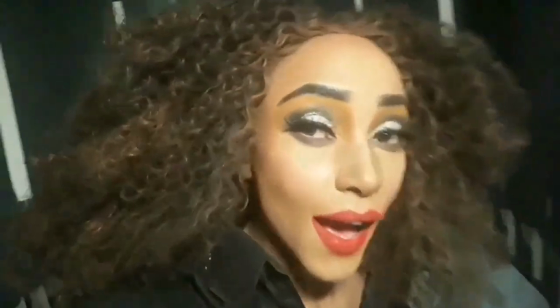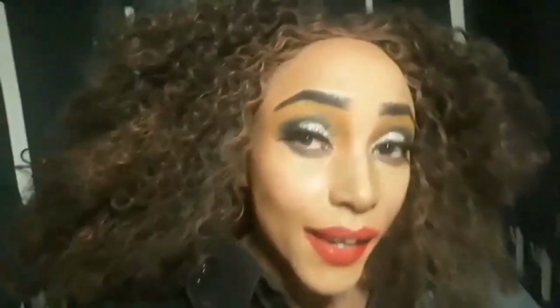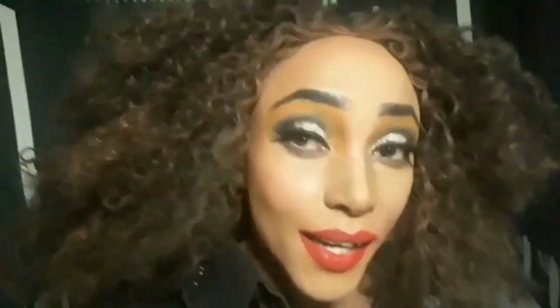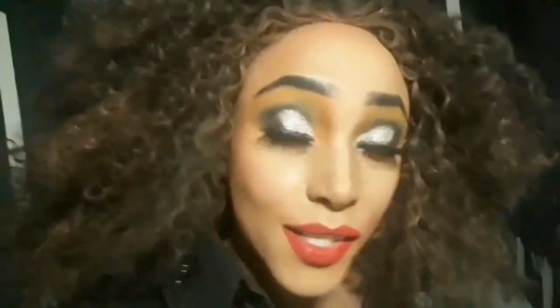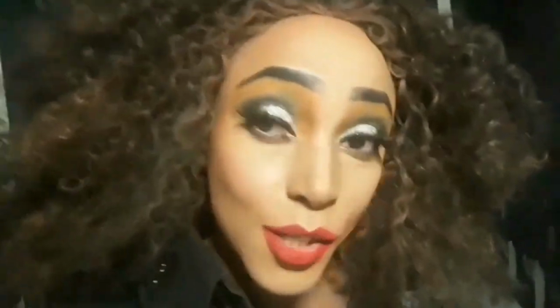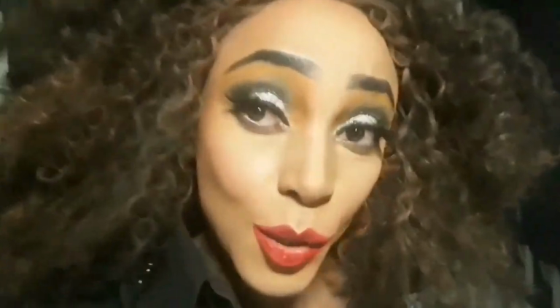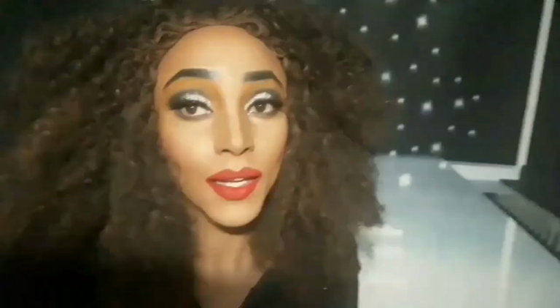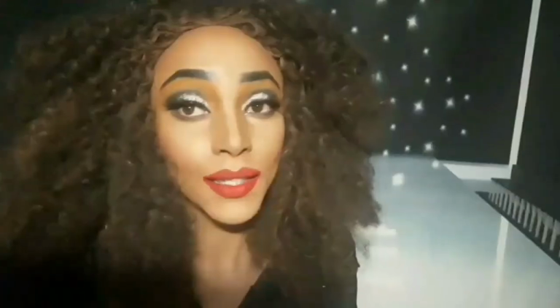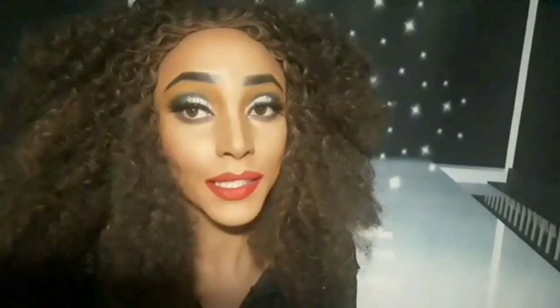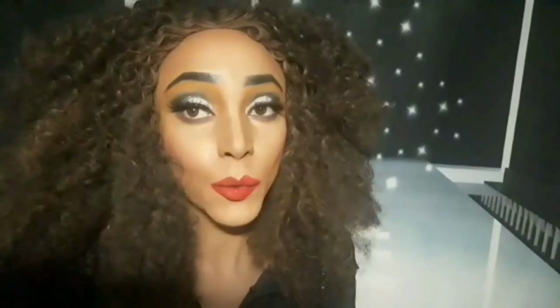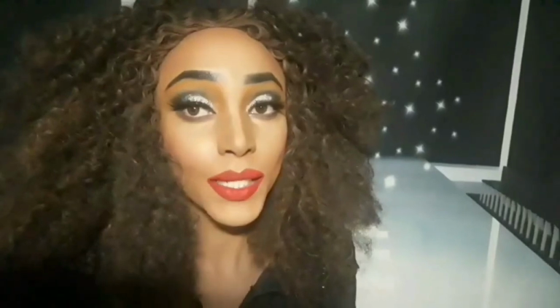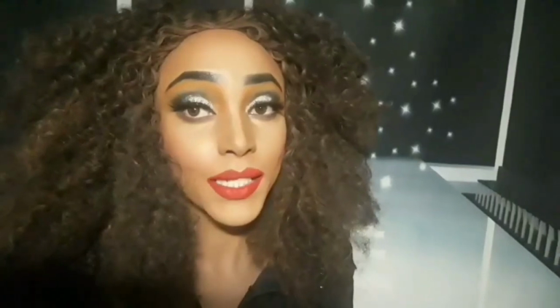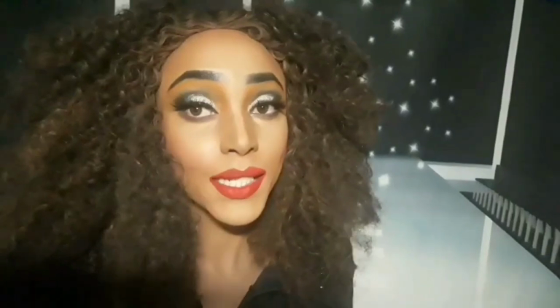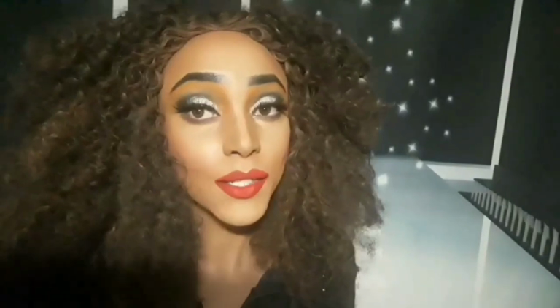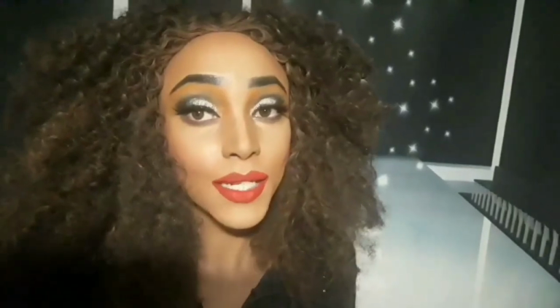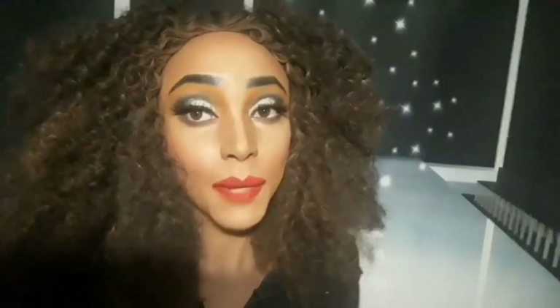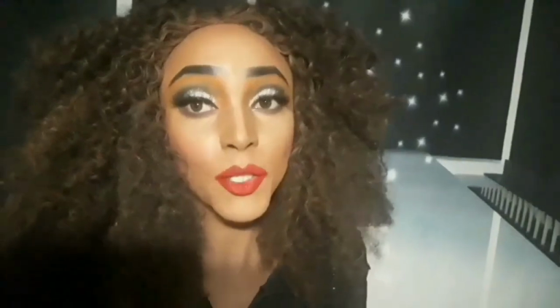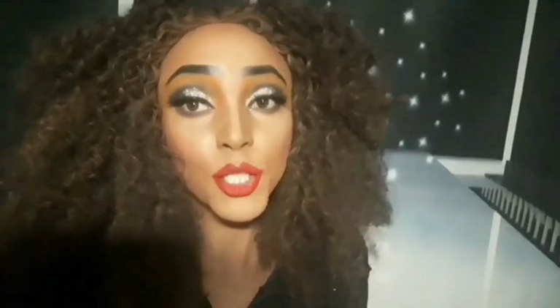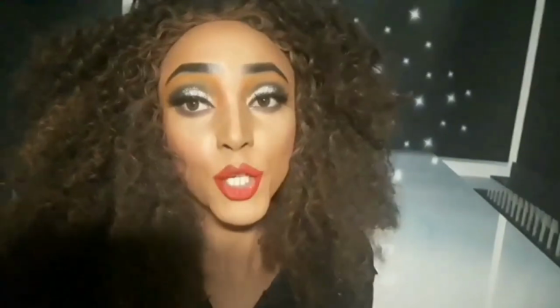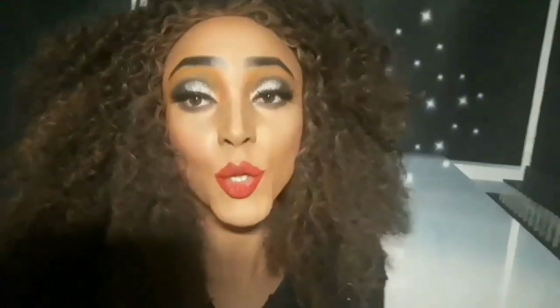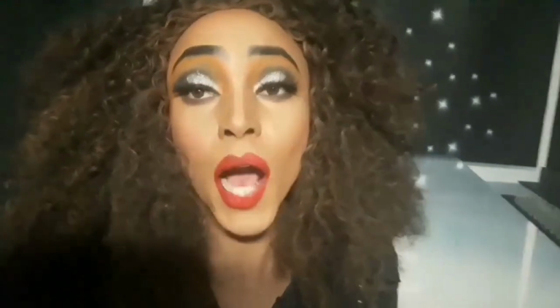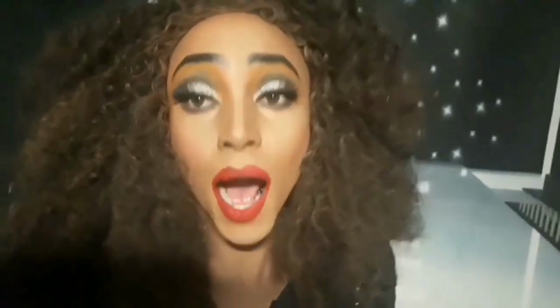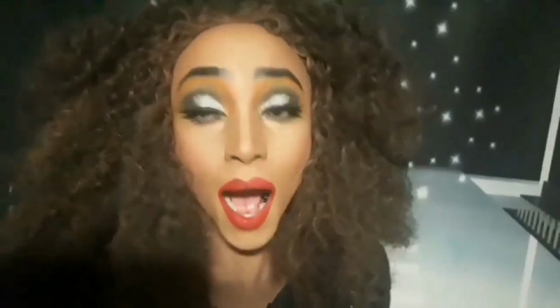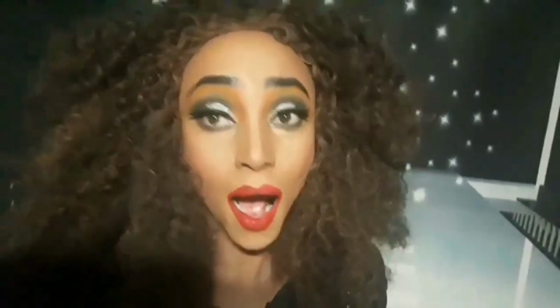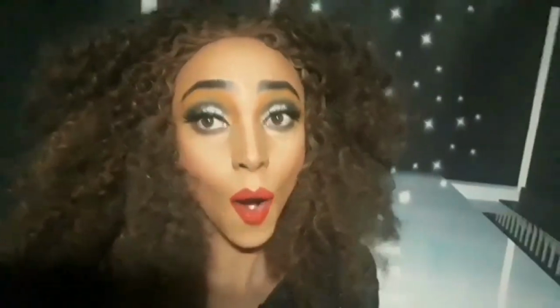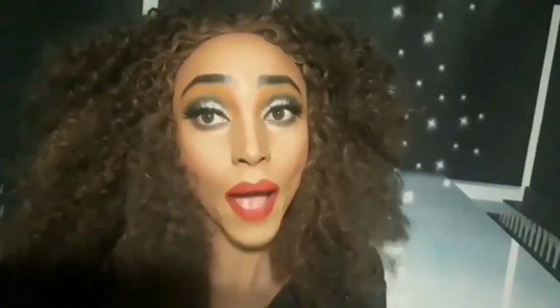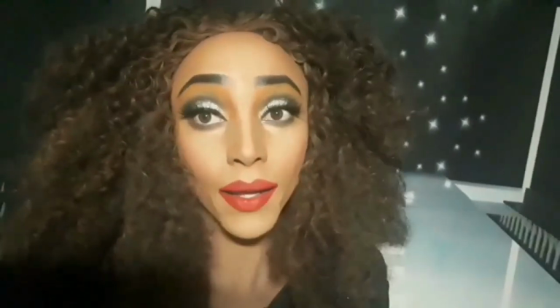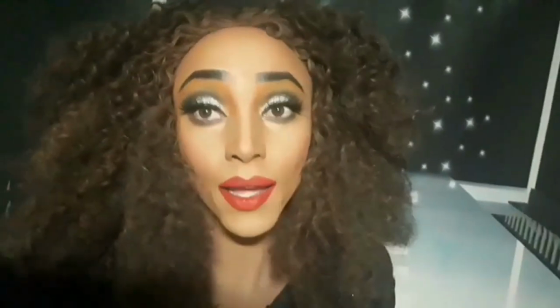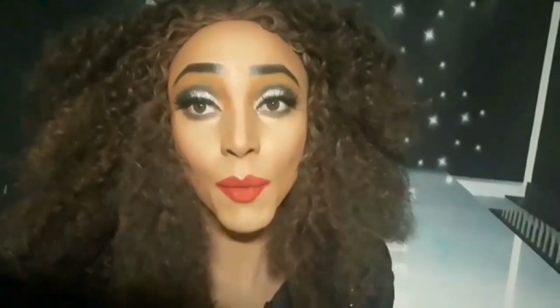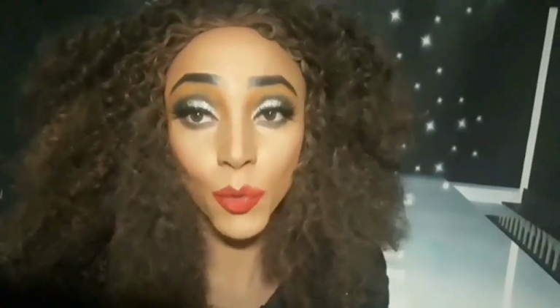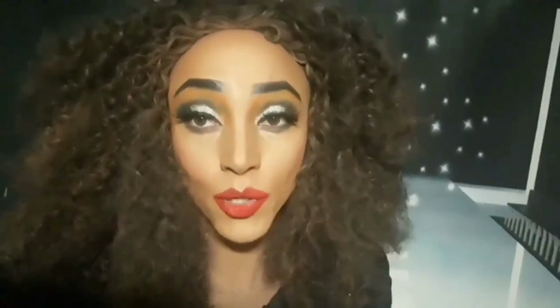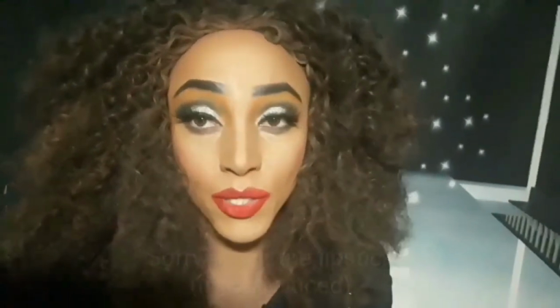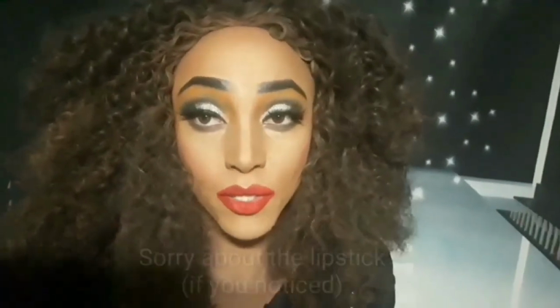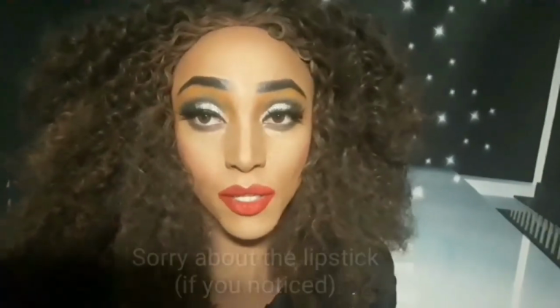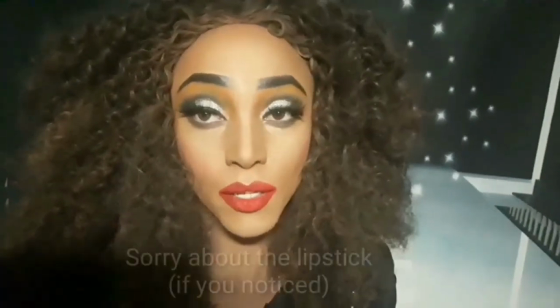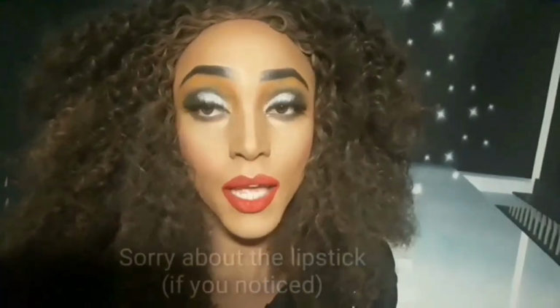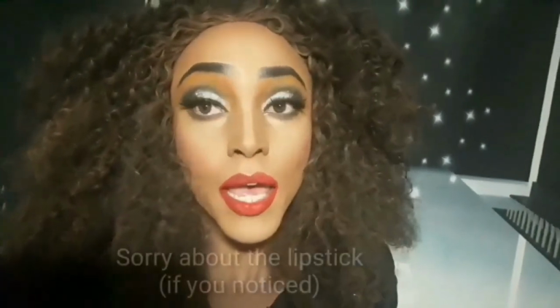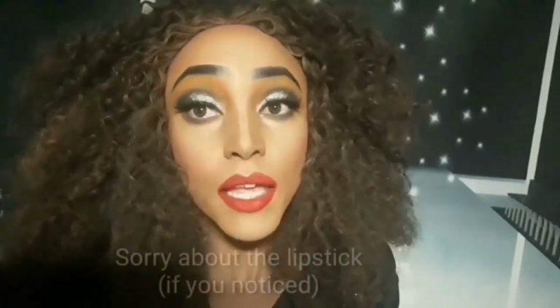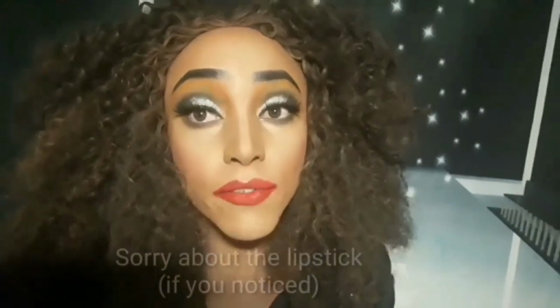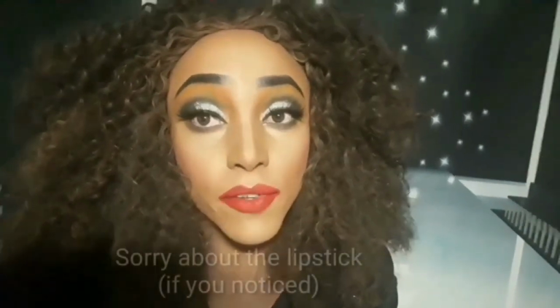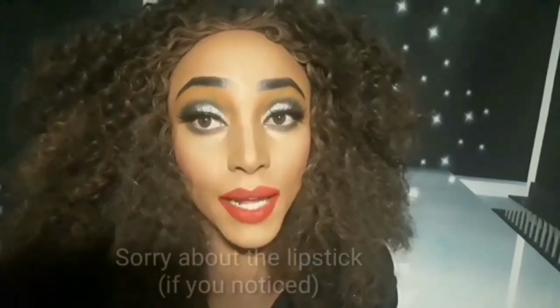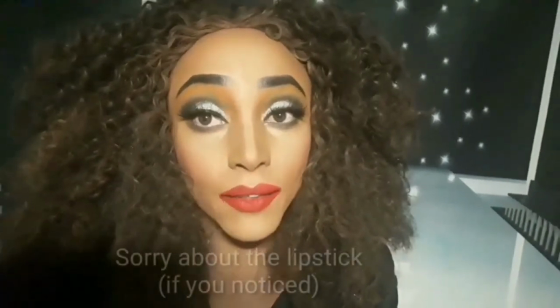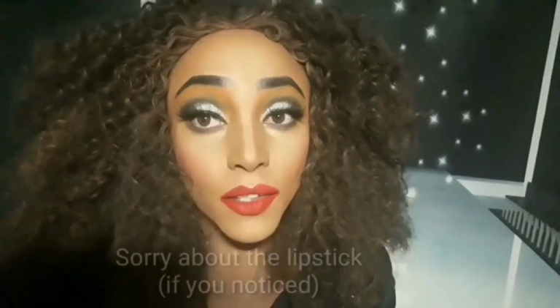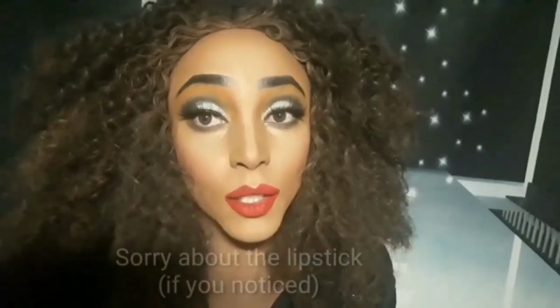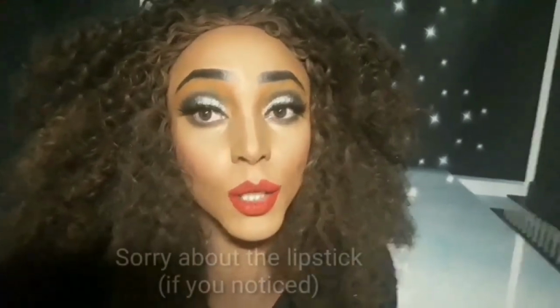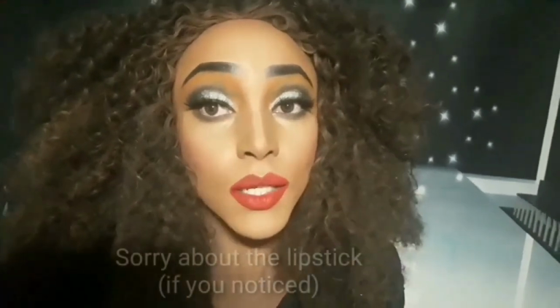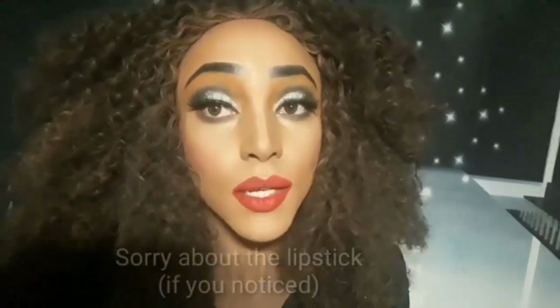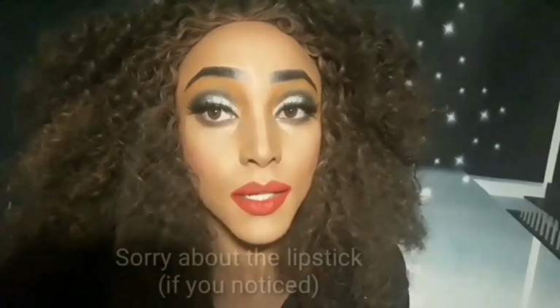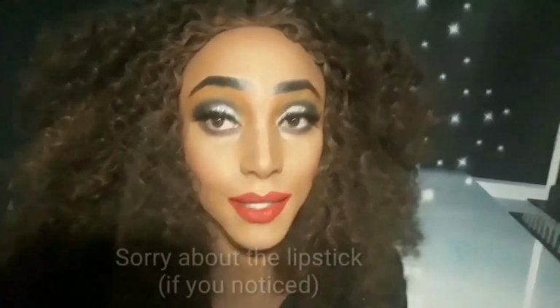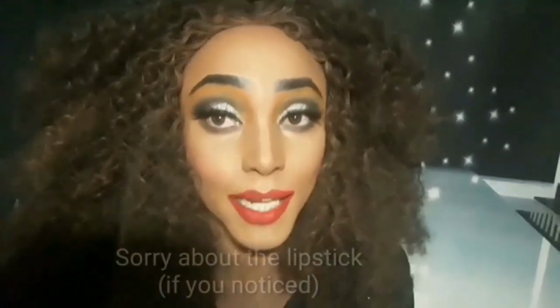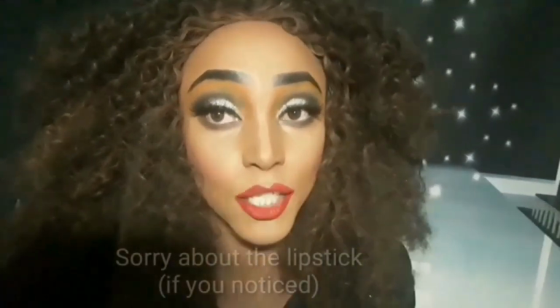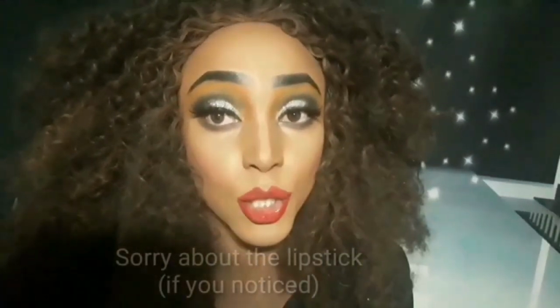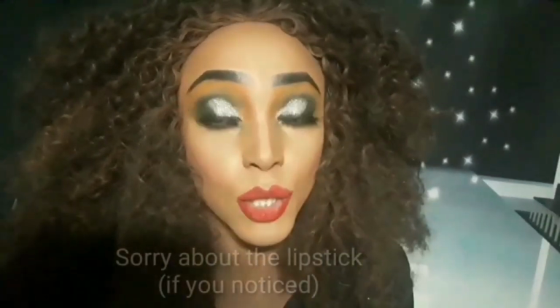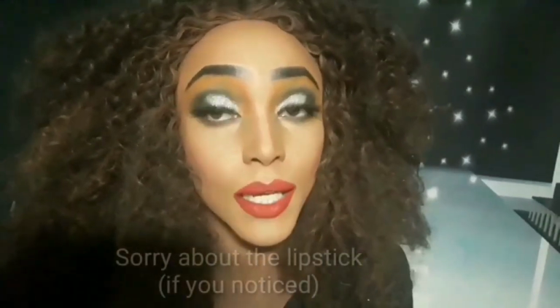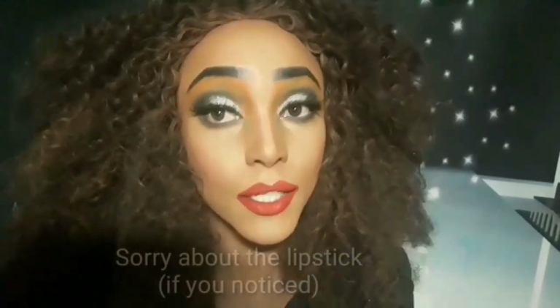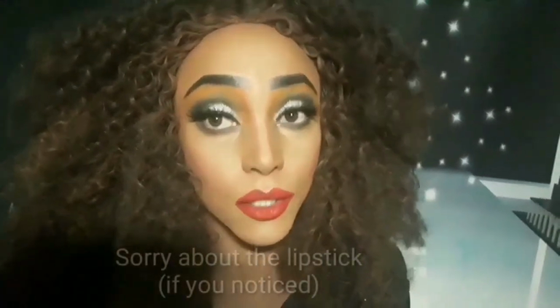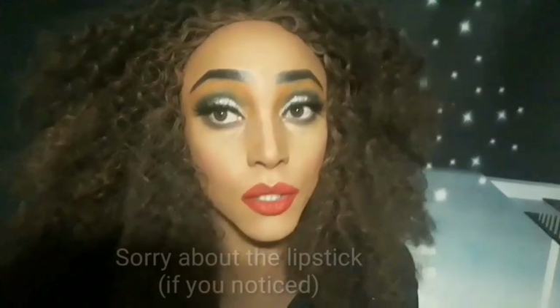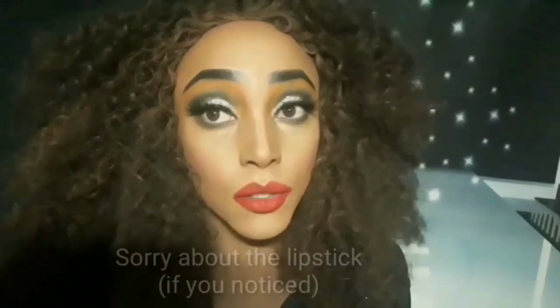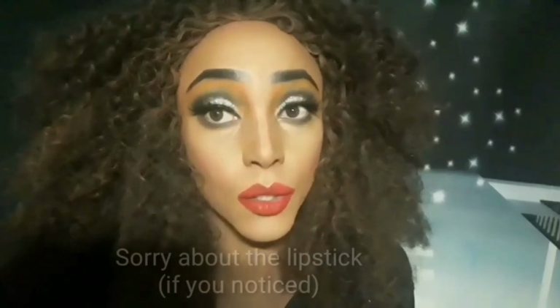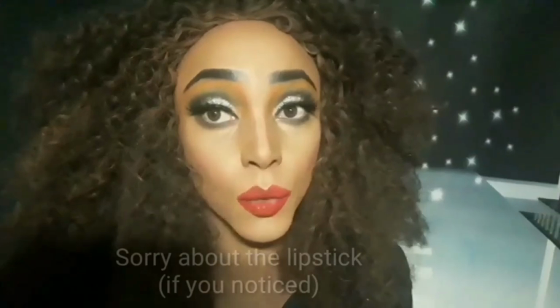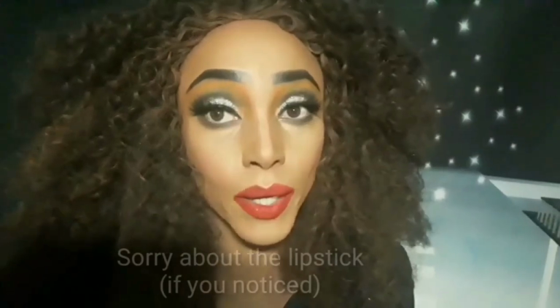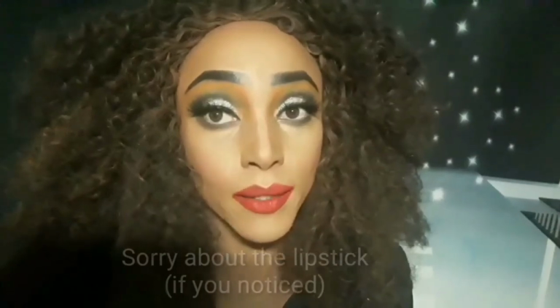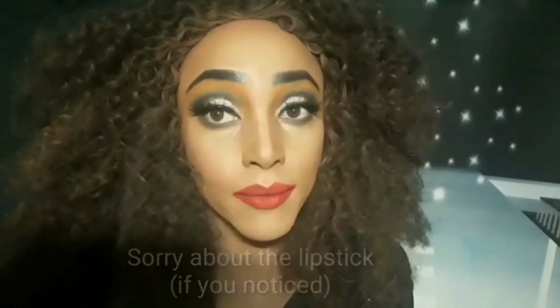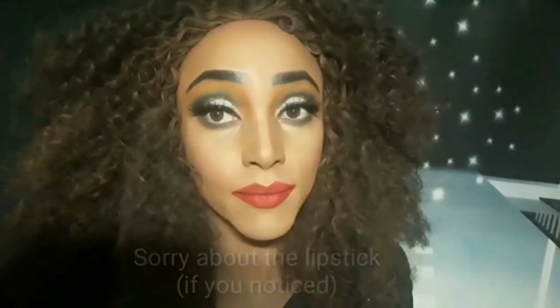Hi guys, it's your girl Lady Wendy's, and today I'm gonna show you how I came across this look. If you like the look, stay tuned and don't go away.